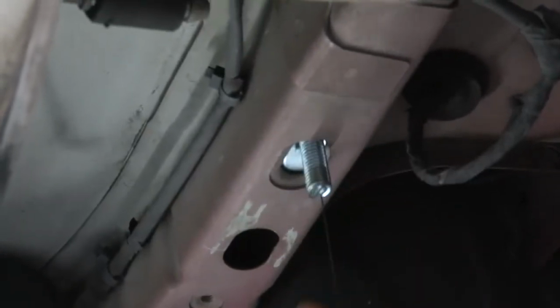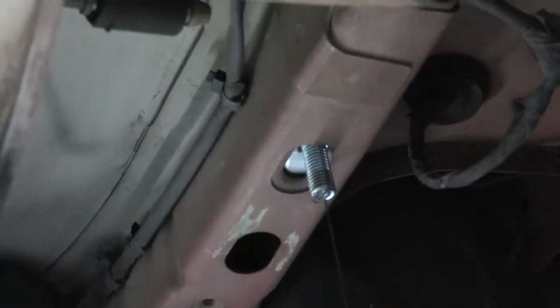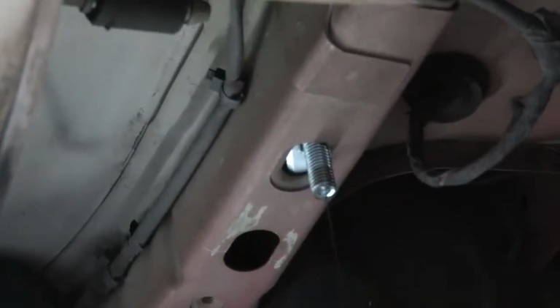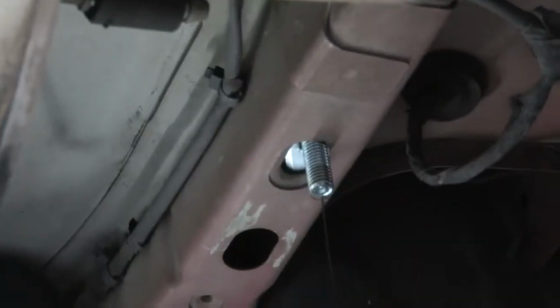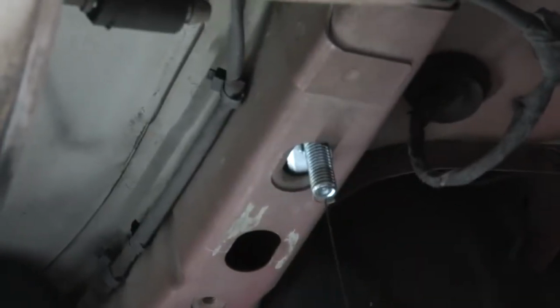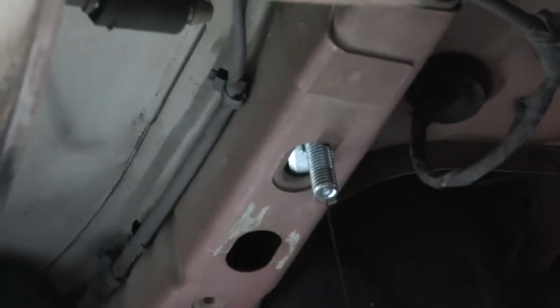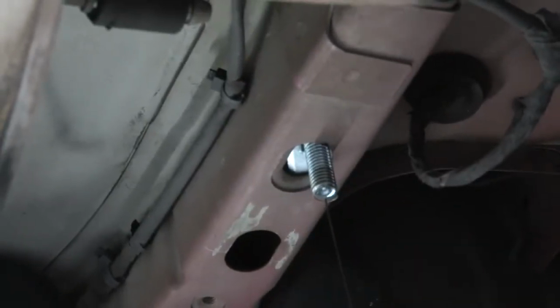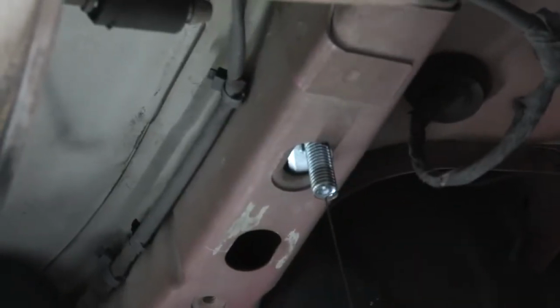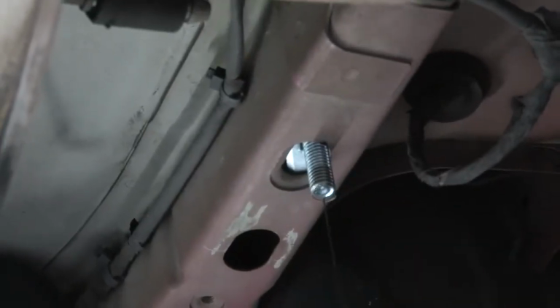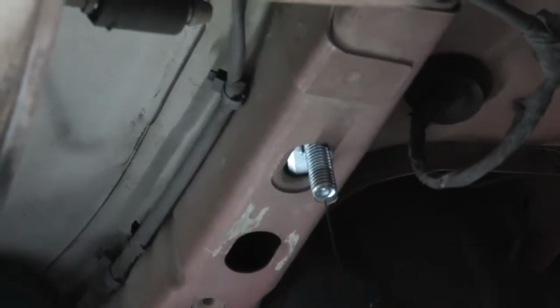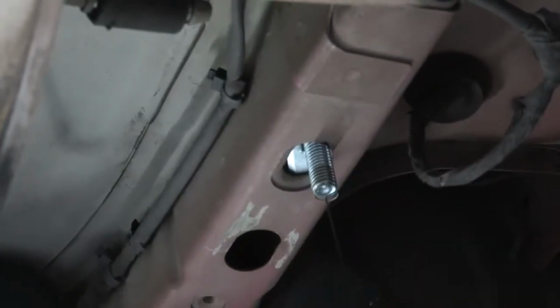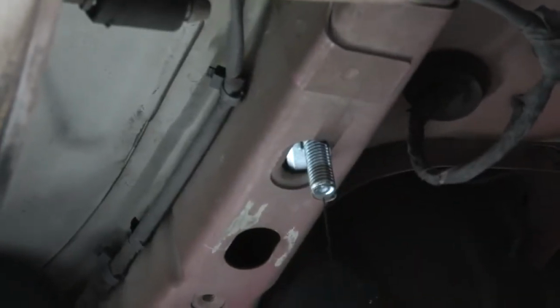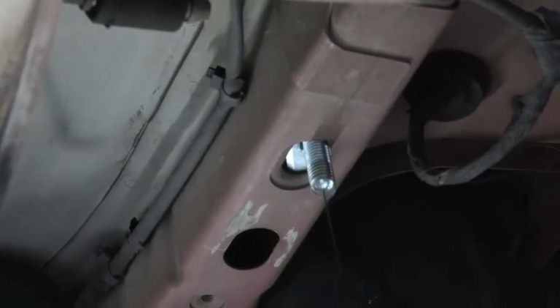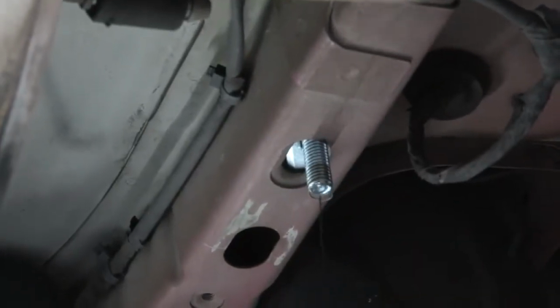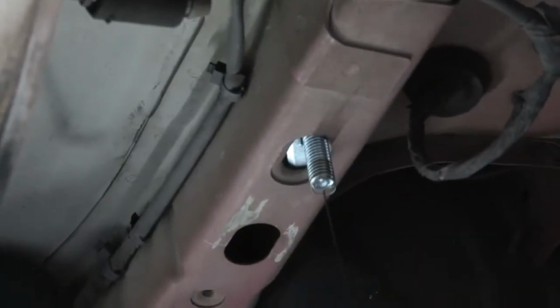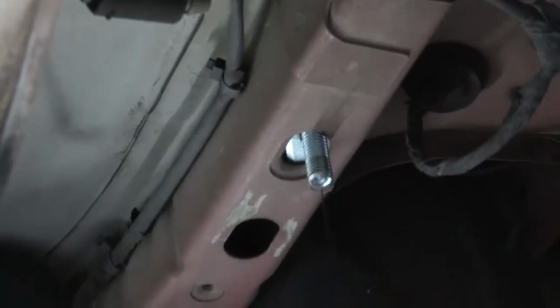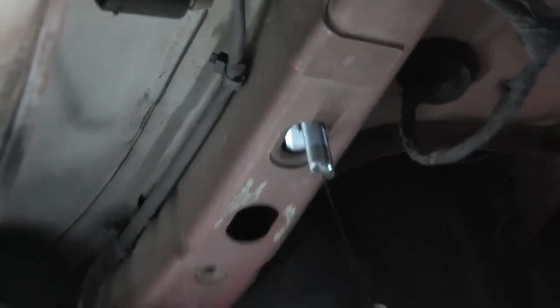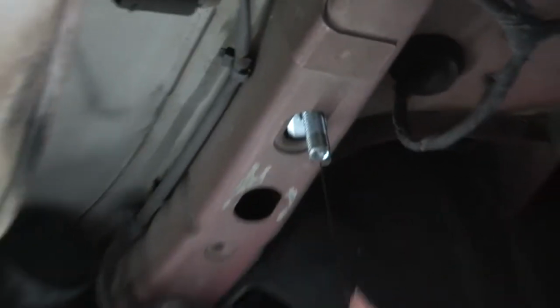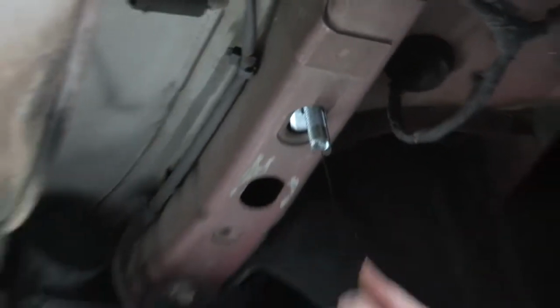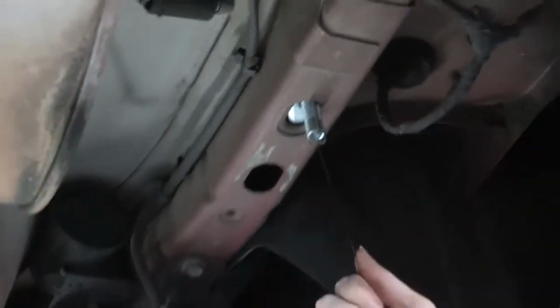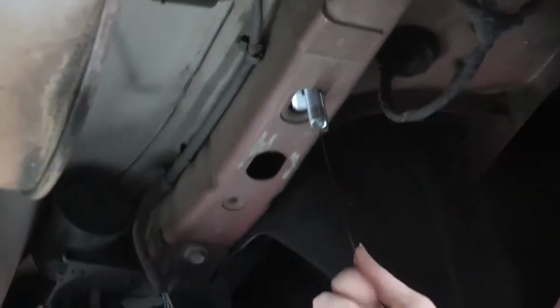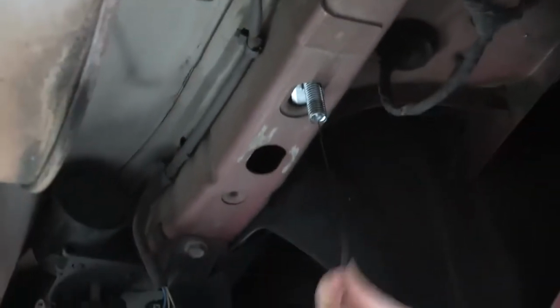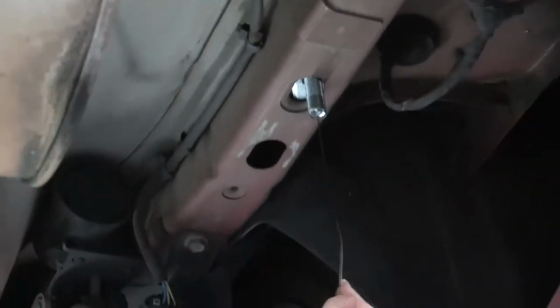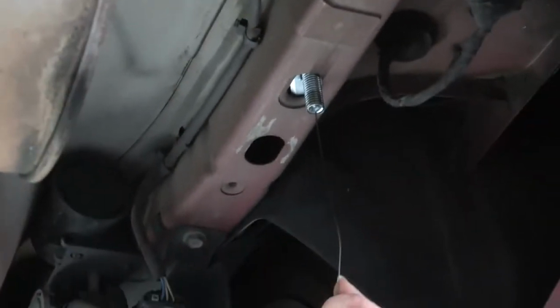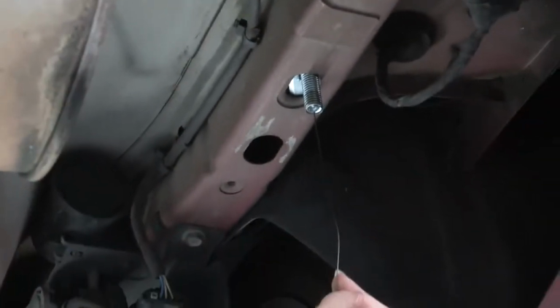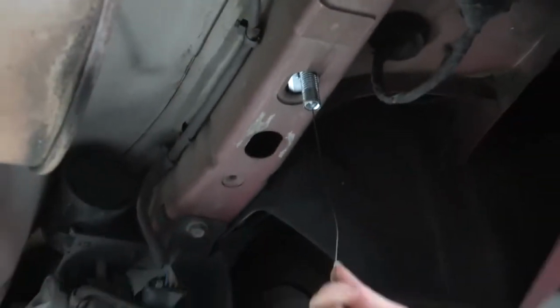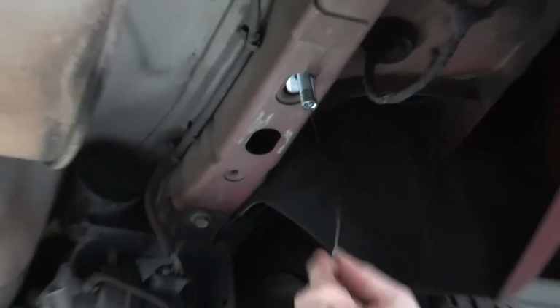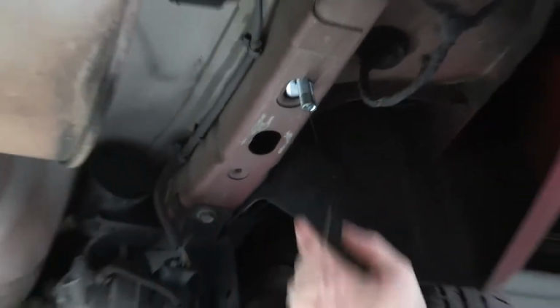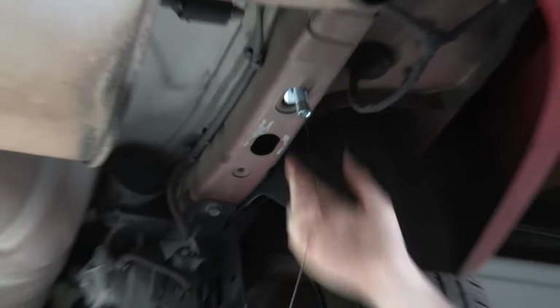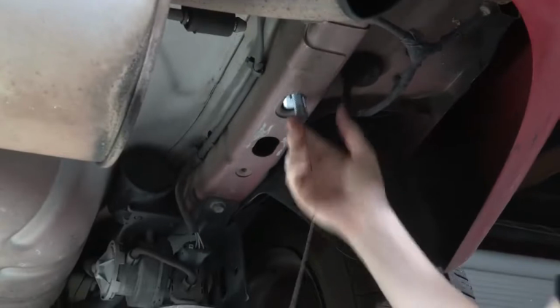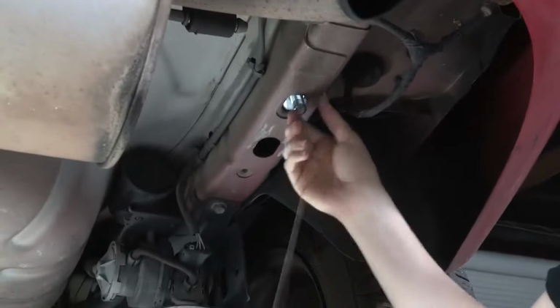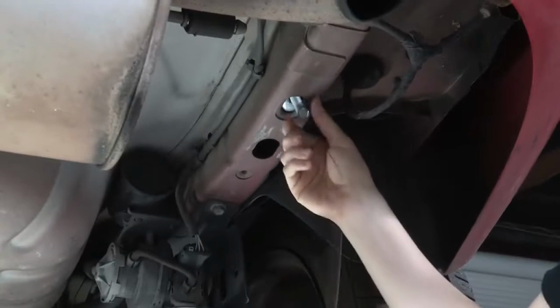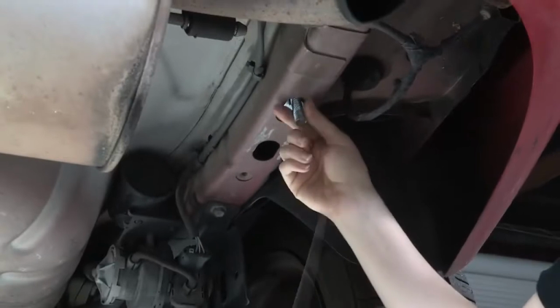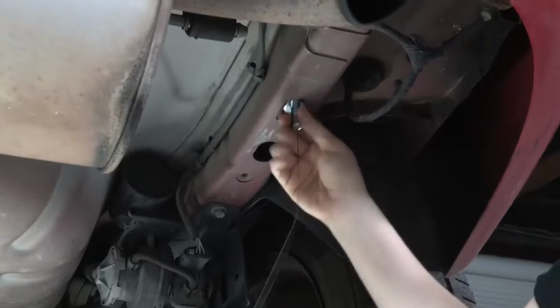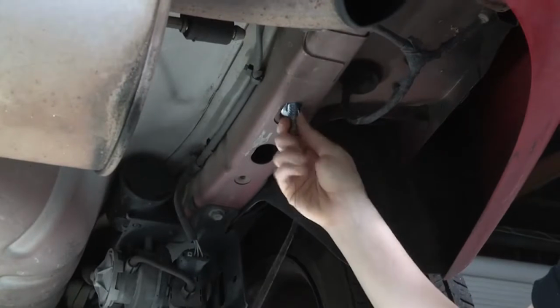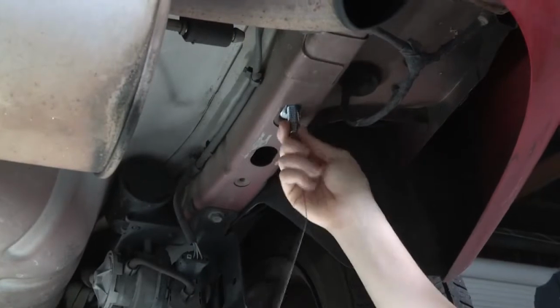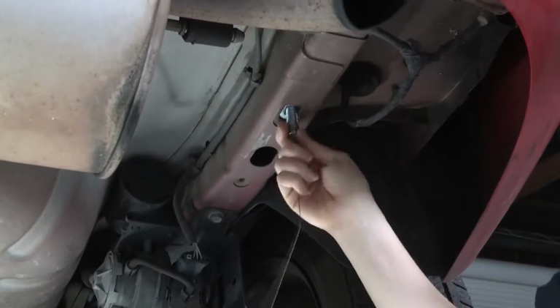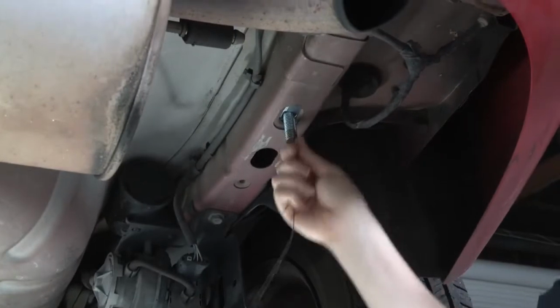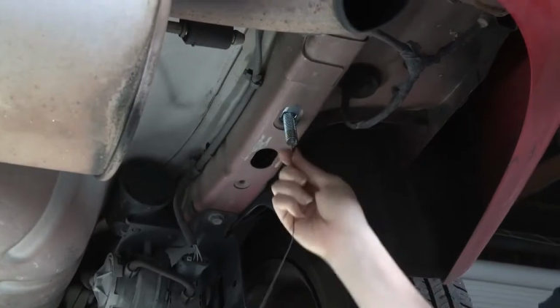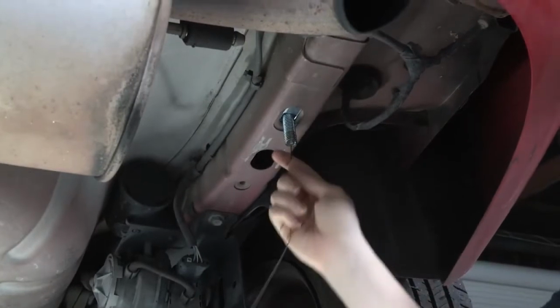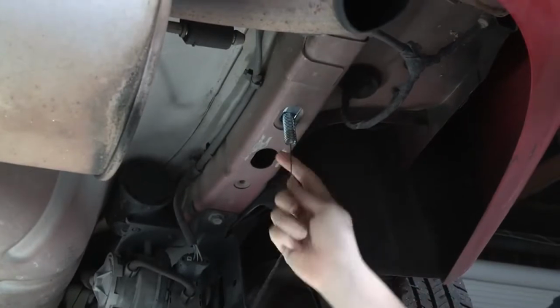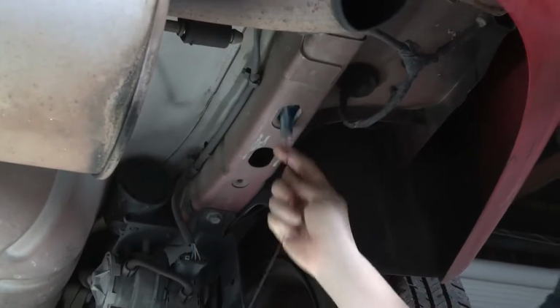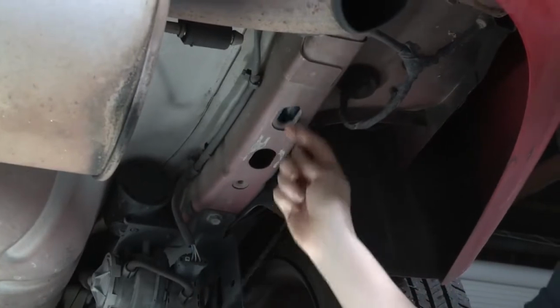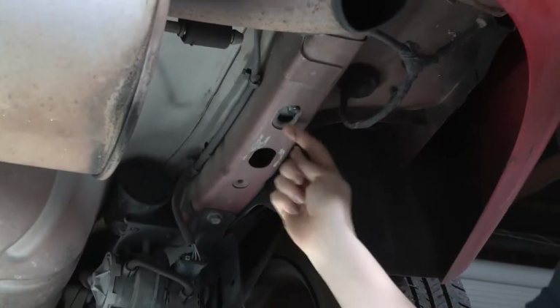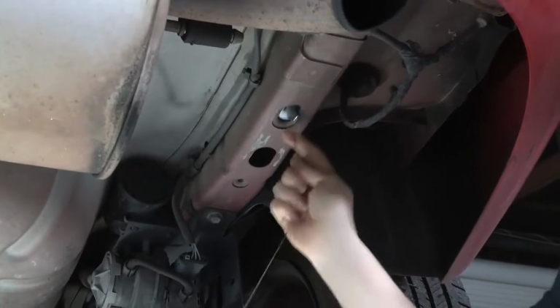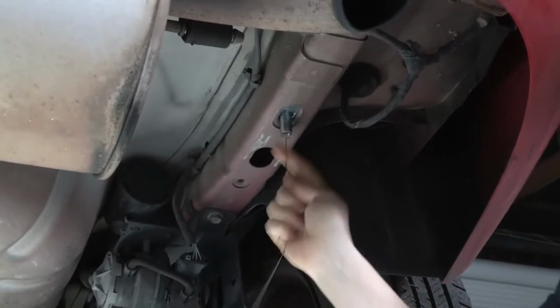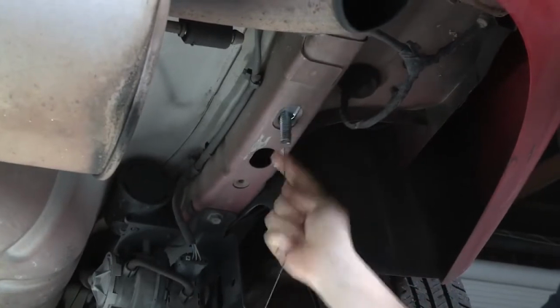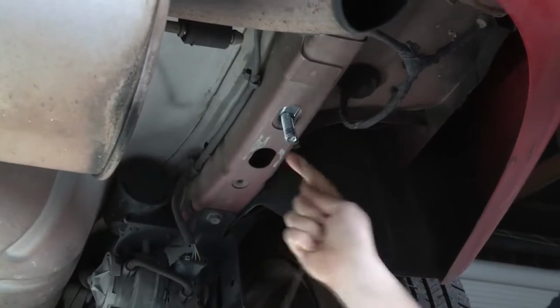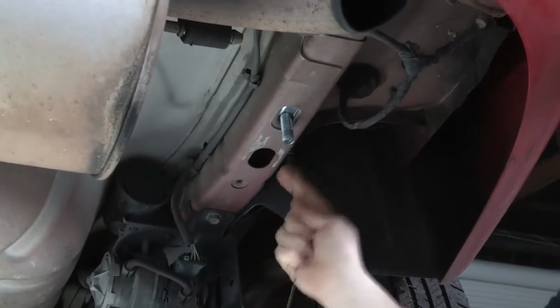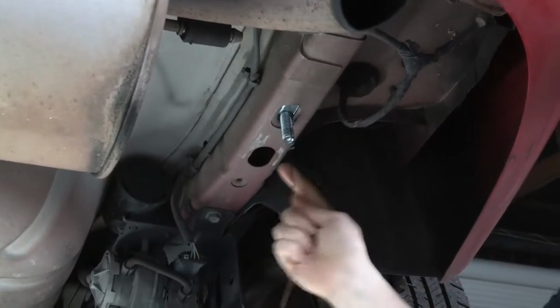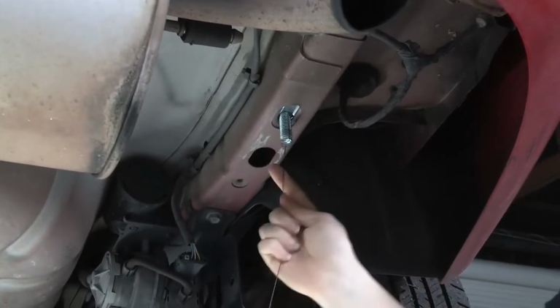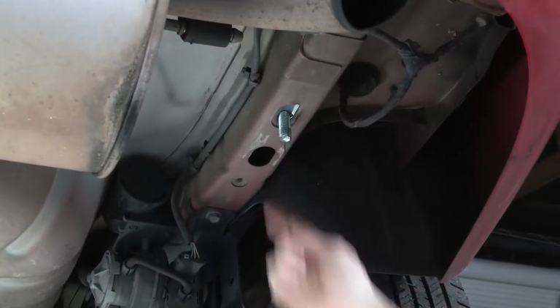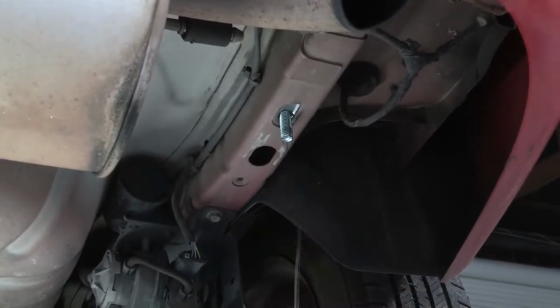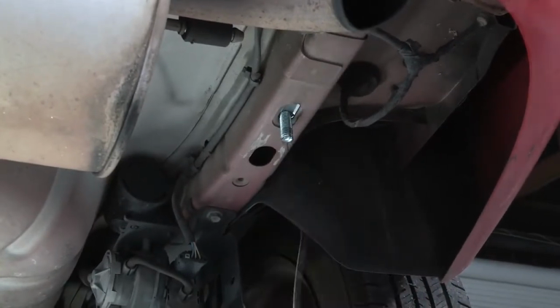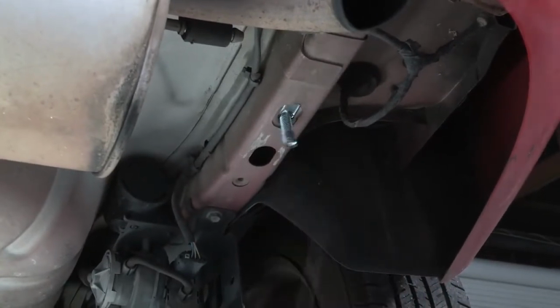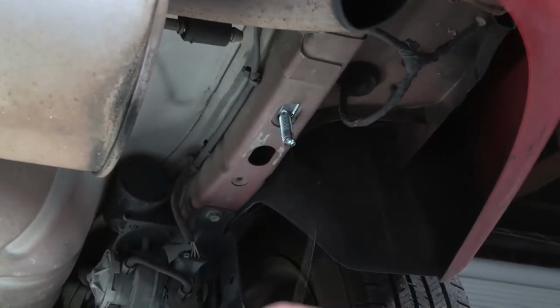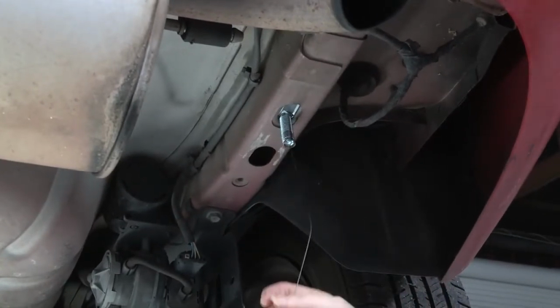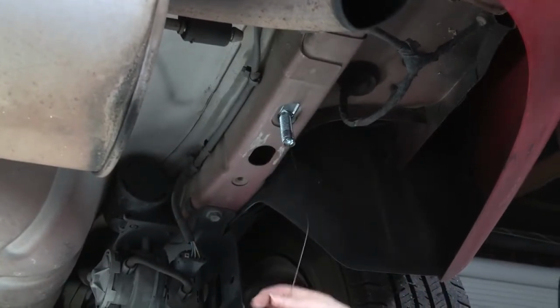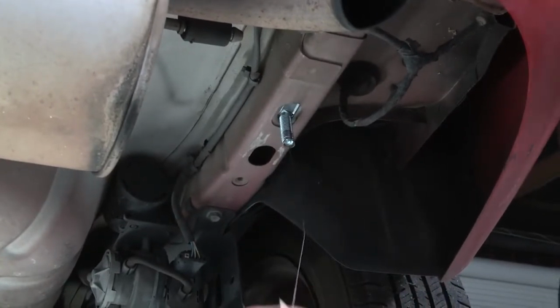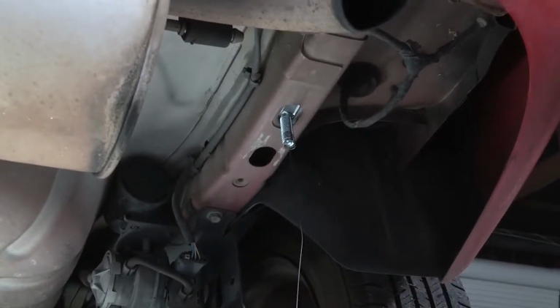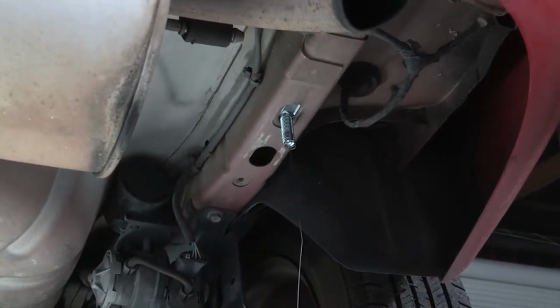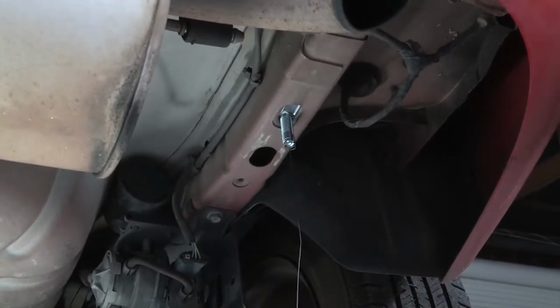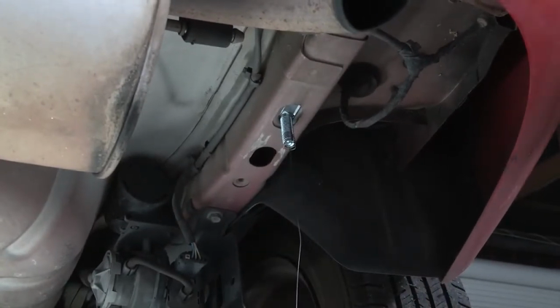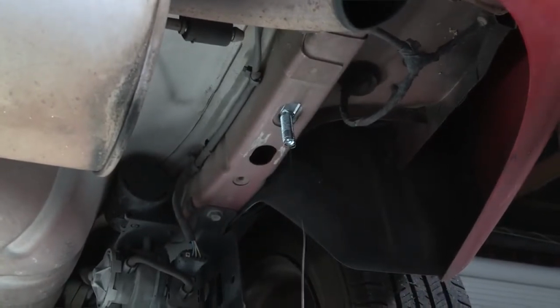We're going to leave both of these fish wires on. It's going to help keep our bolts in place so they don't disappear up into that frame when we're putting the hitch on in a minute.